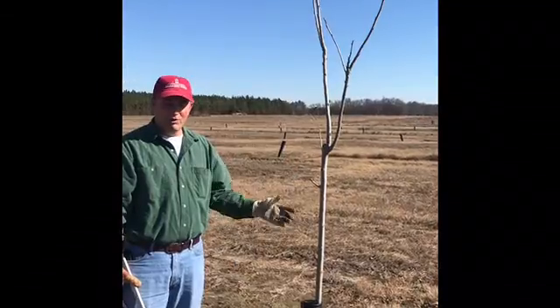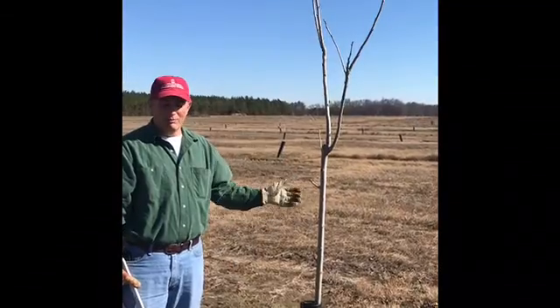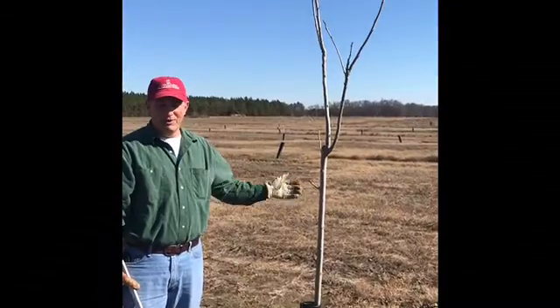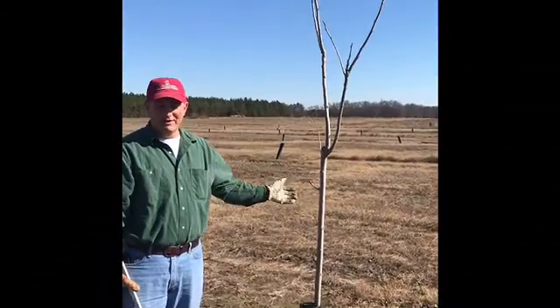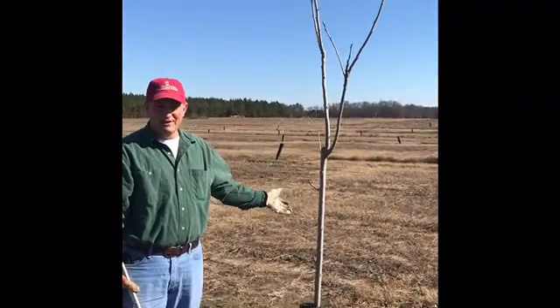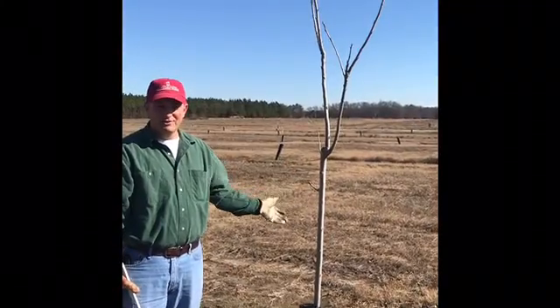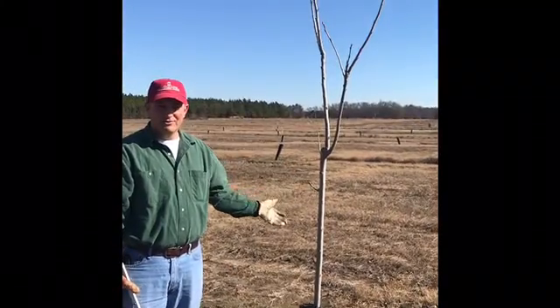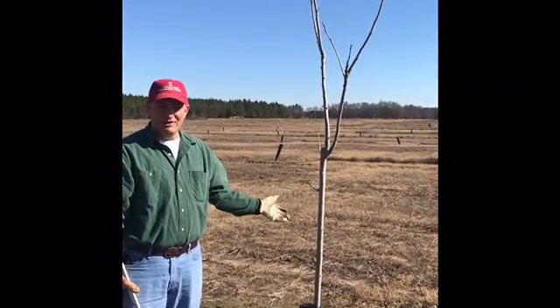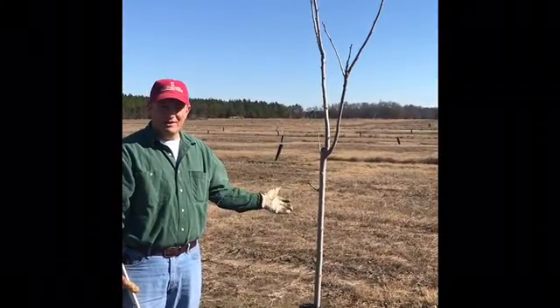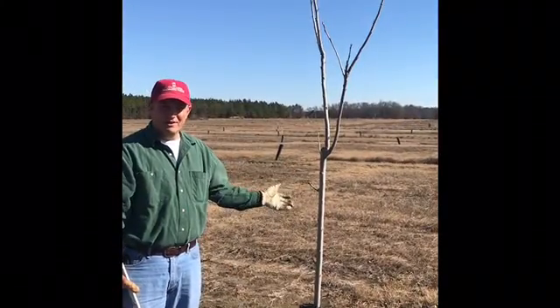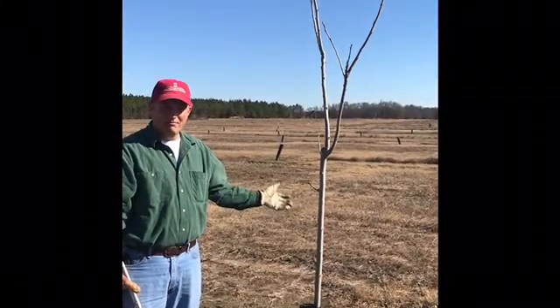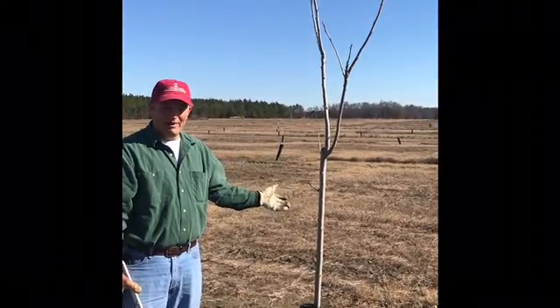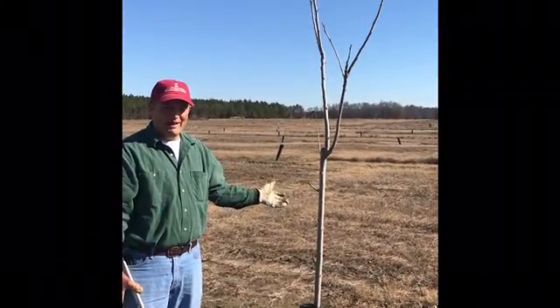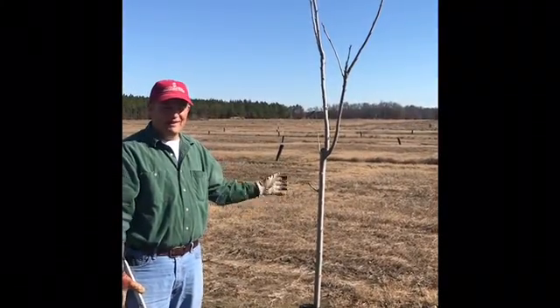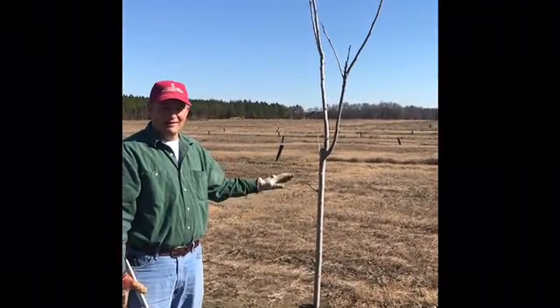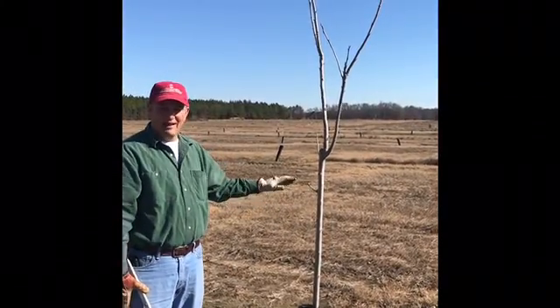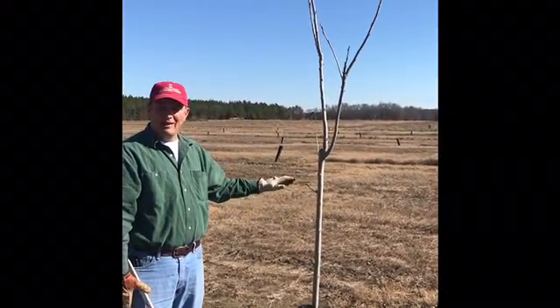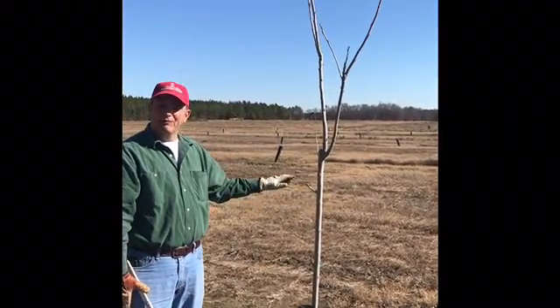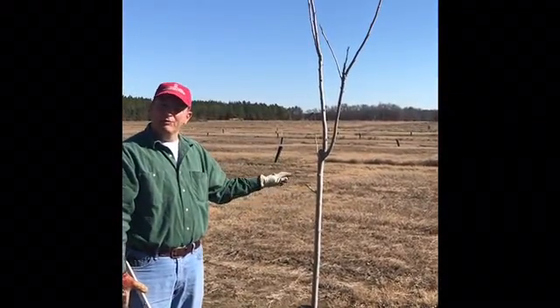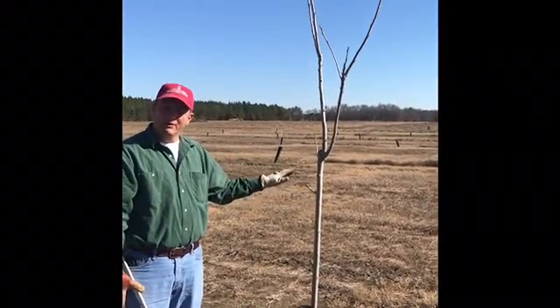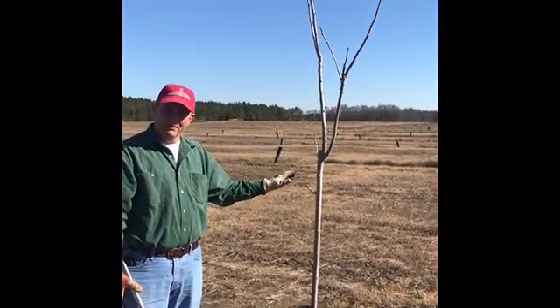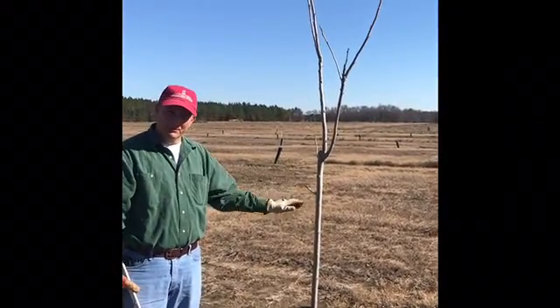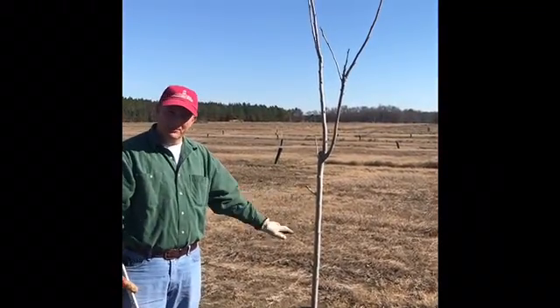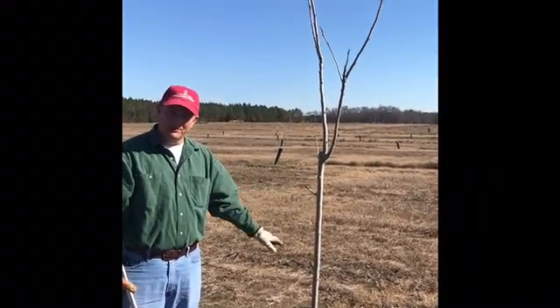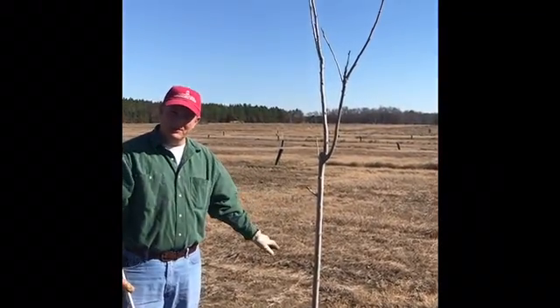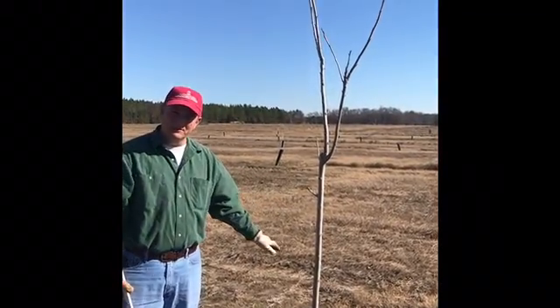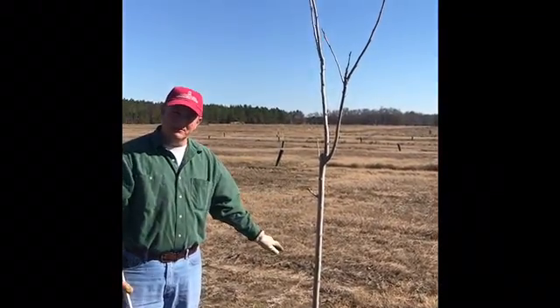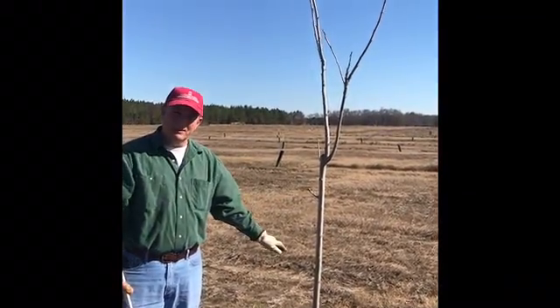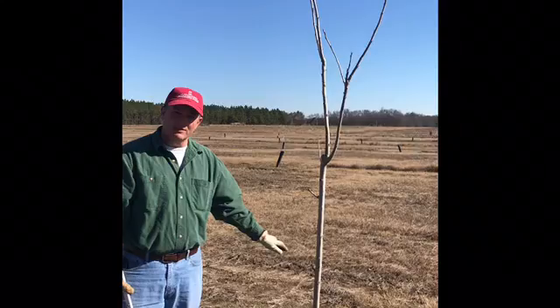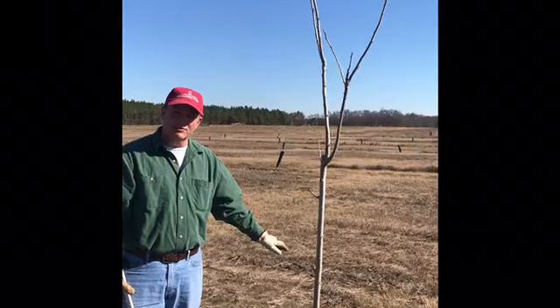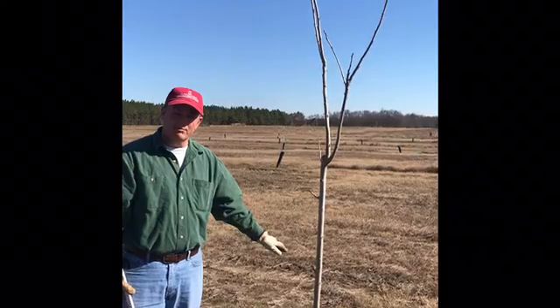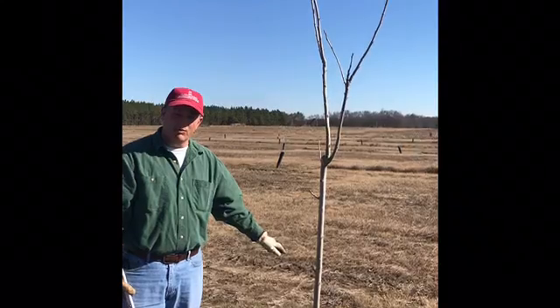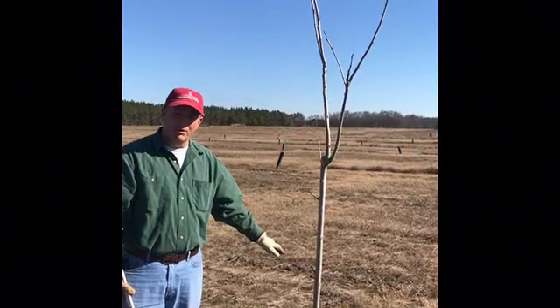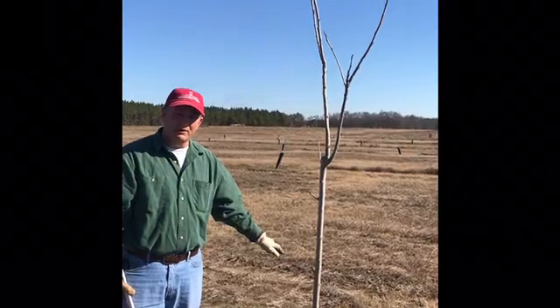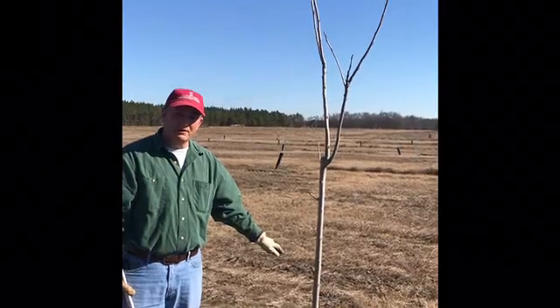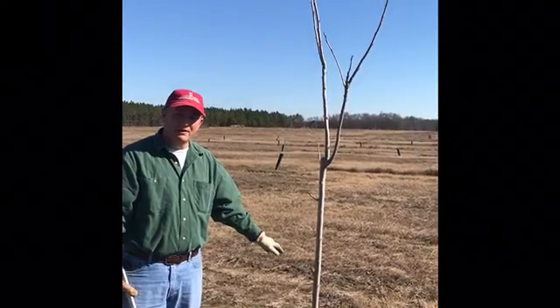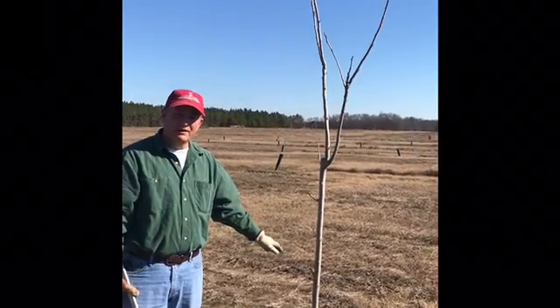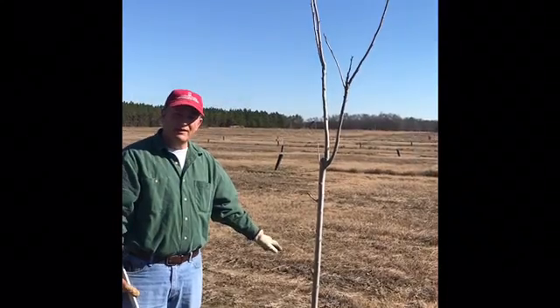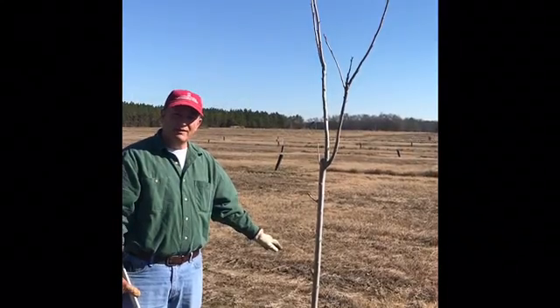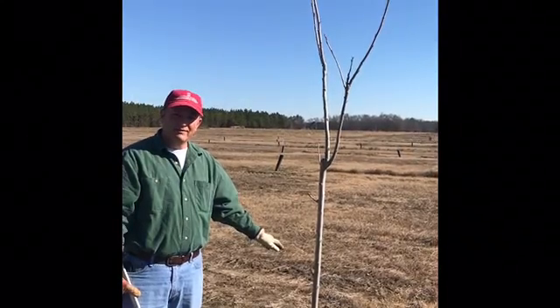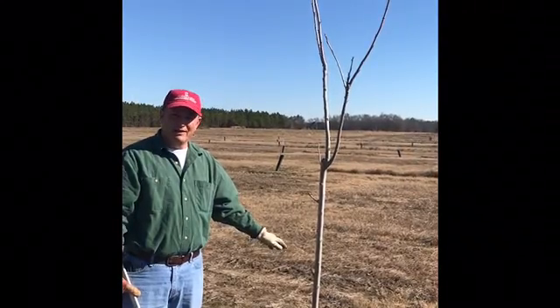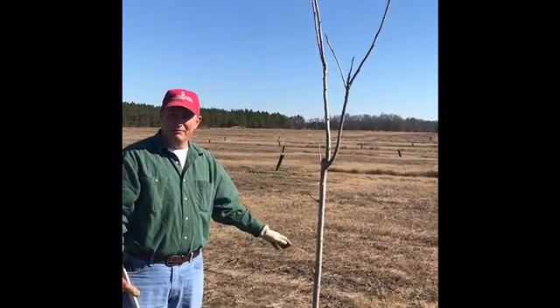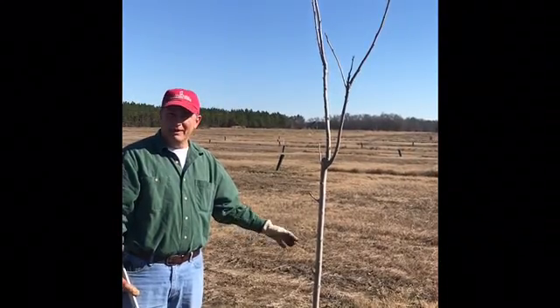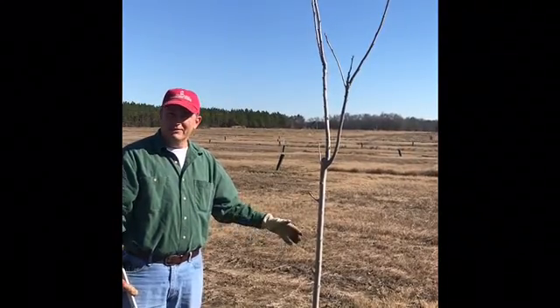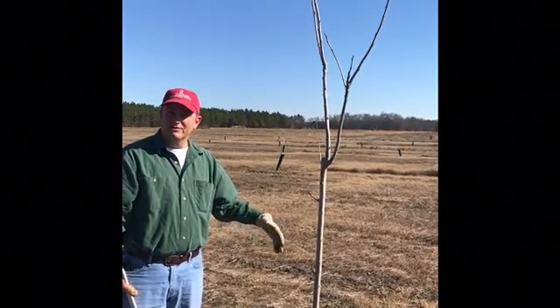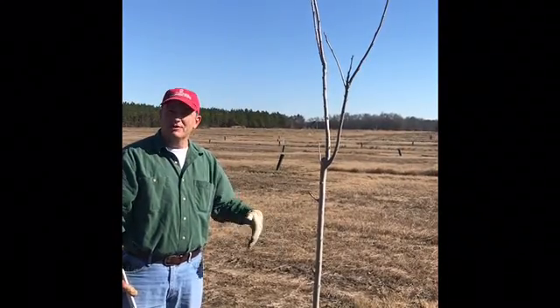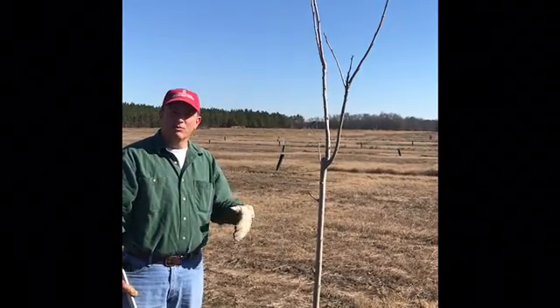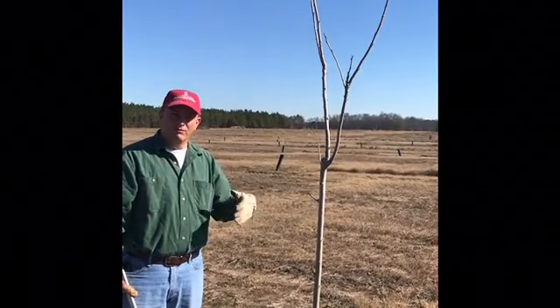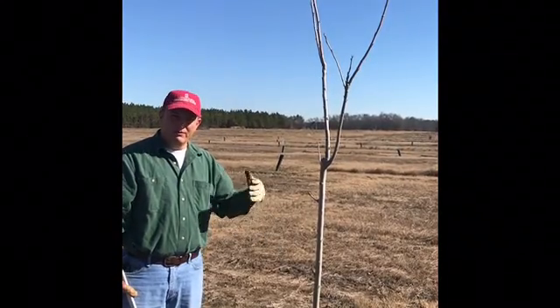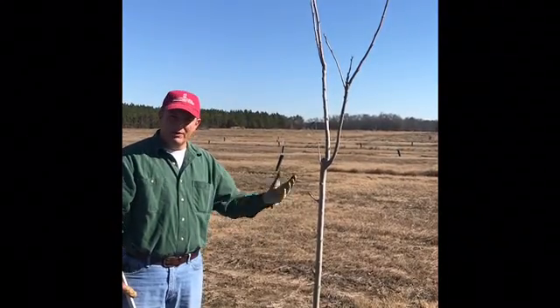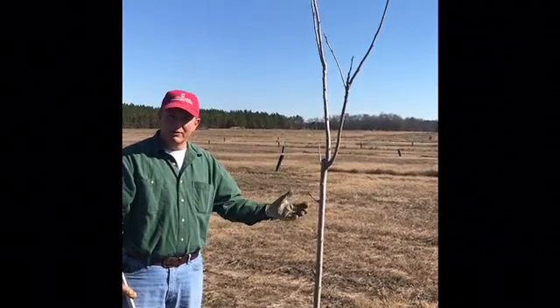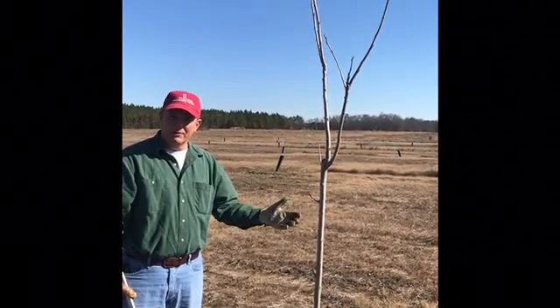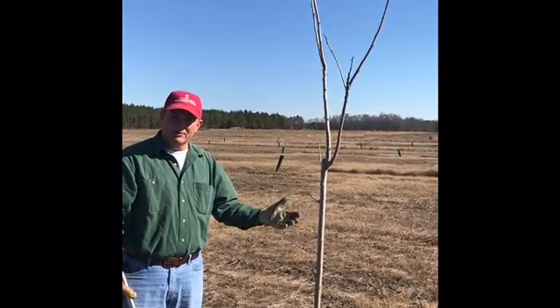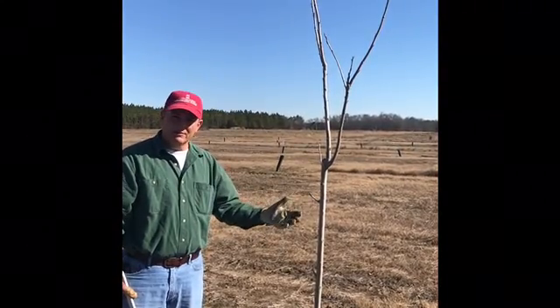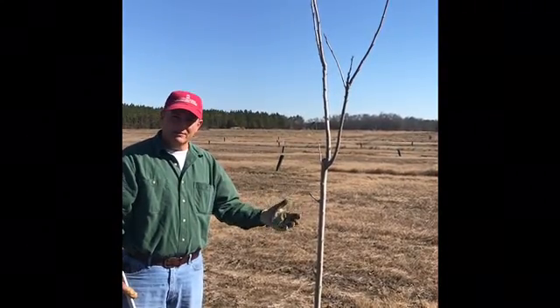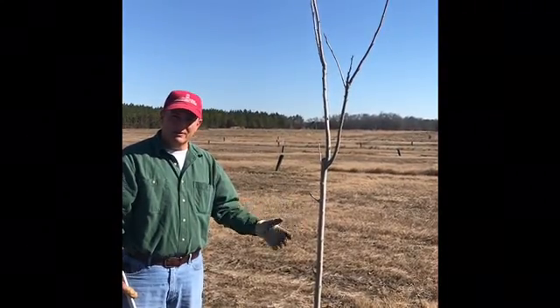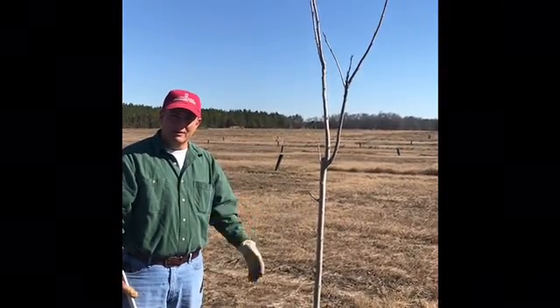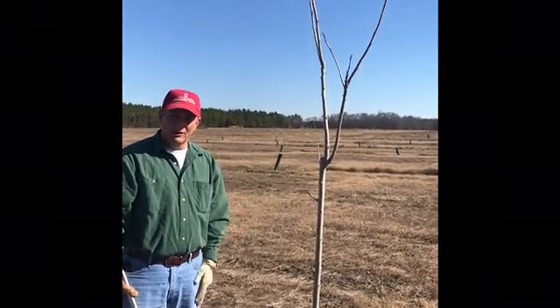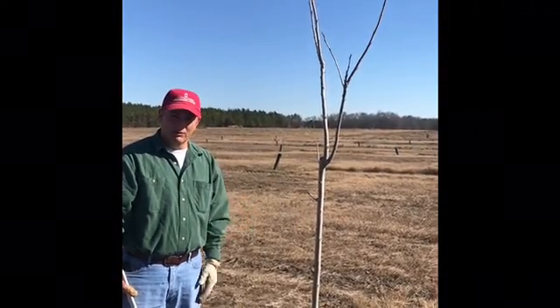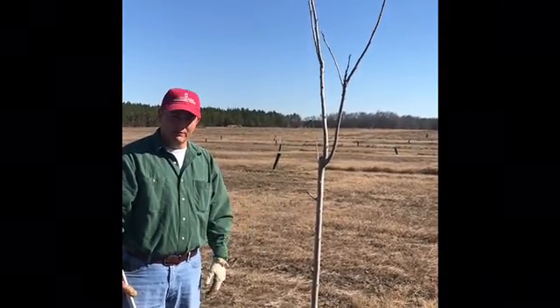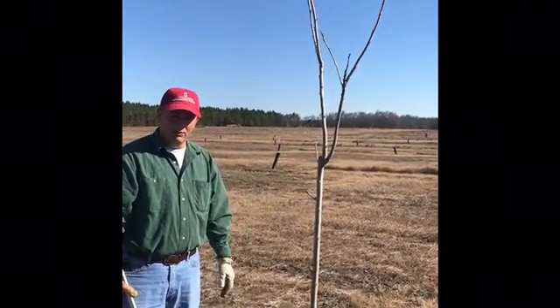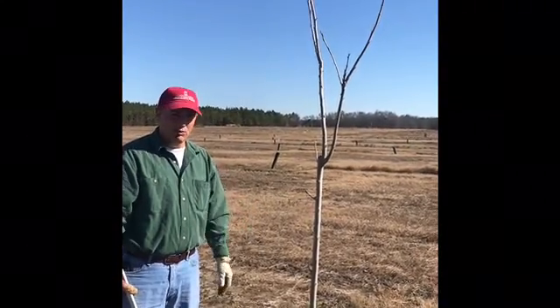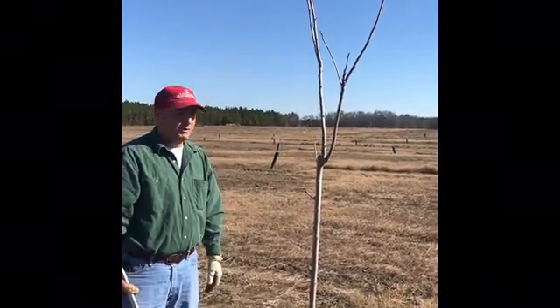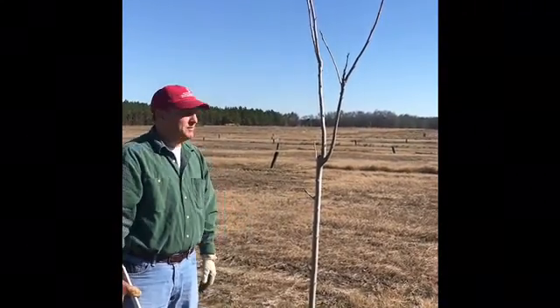We want to bring this tree back in line with what the root system can support. That'll make the tree more vigorous going forward.